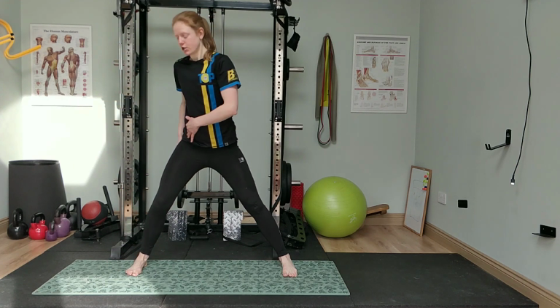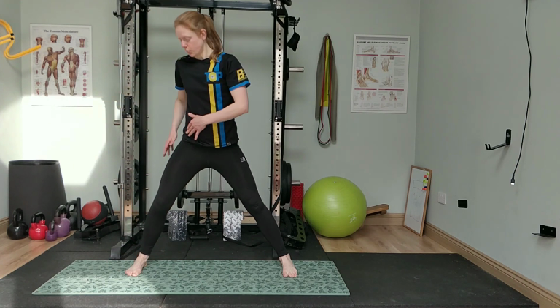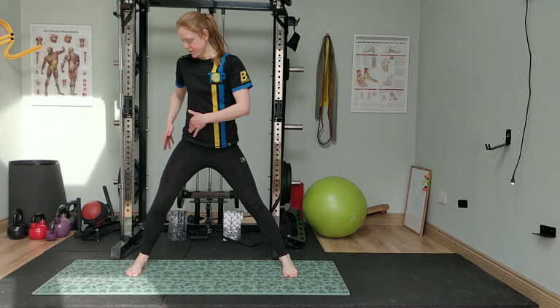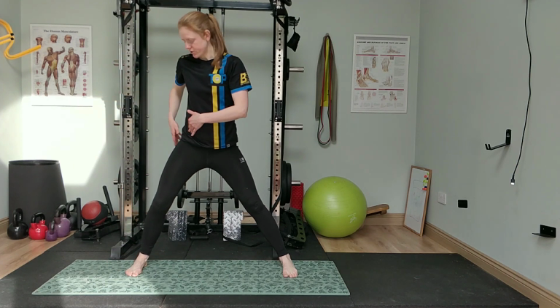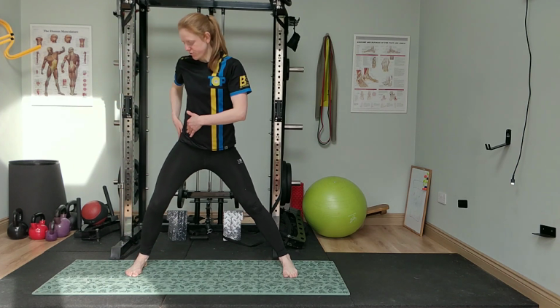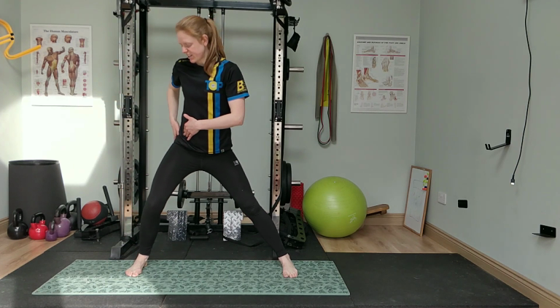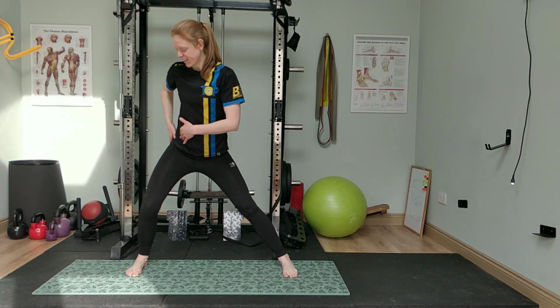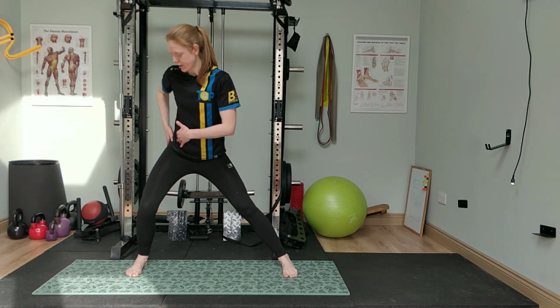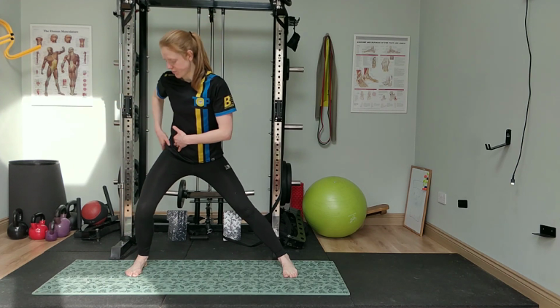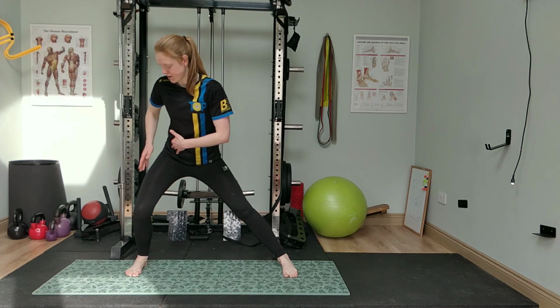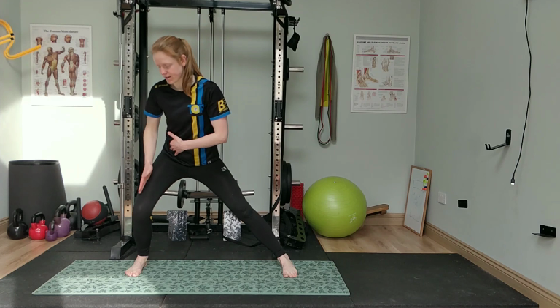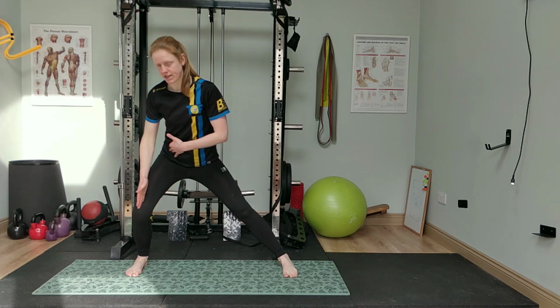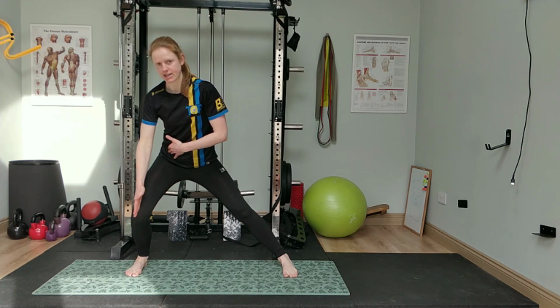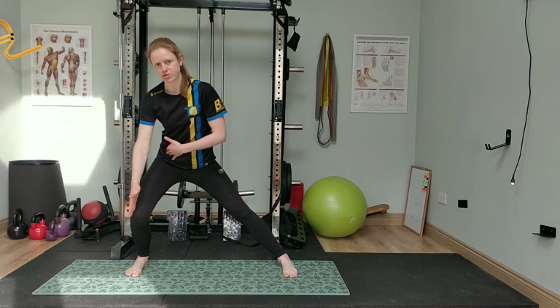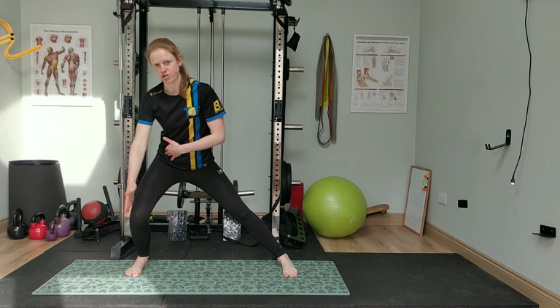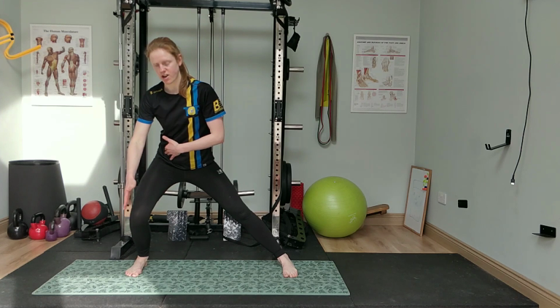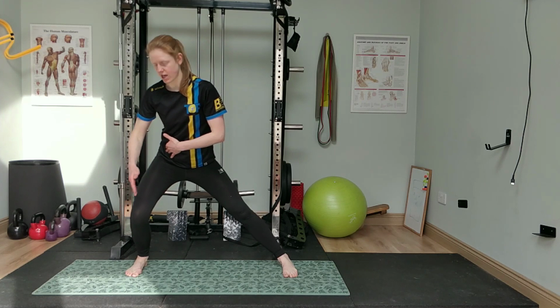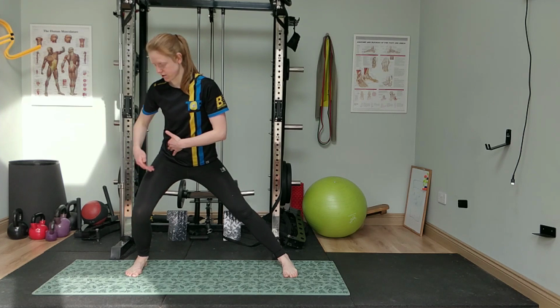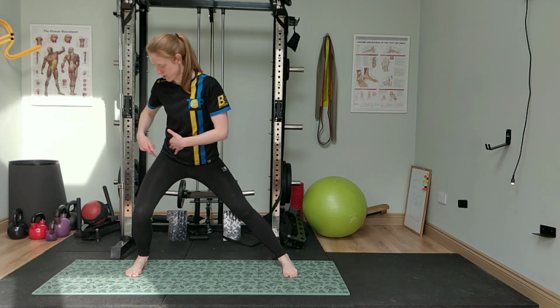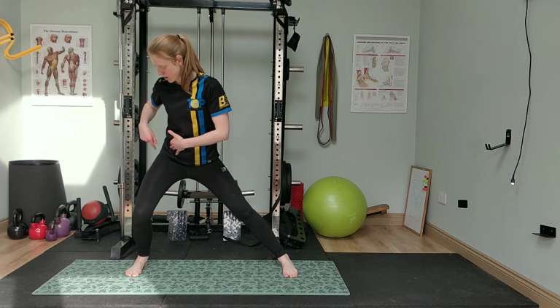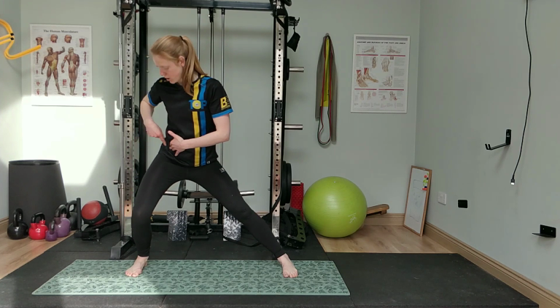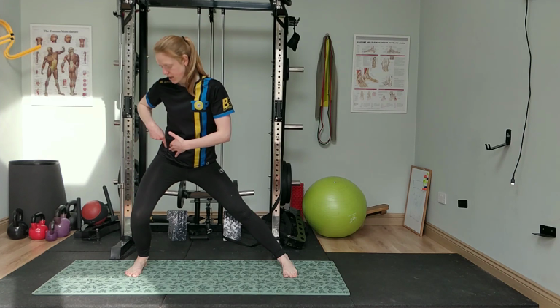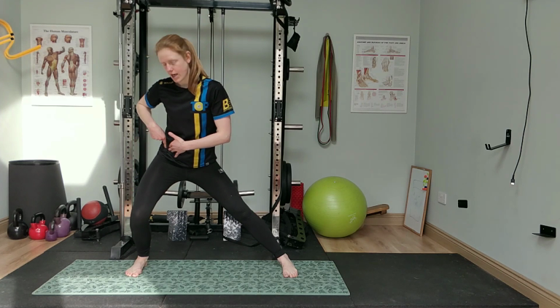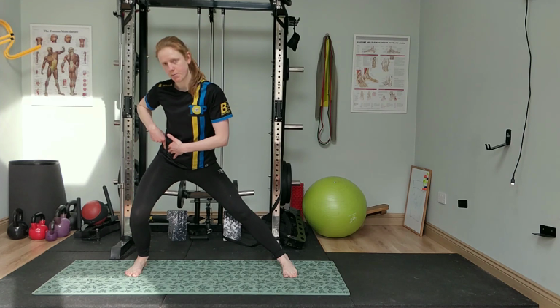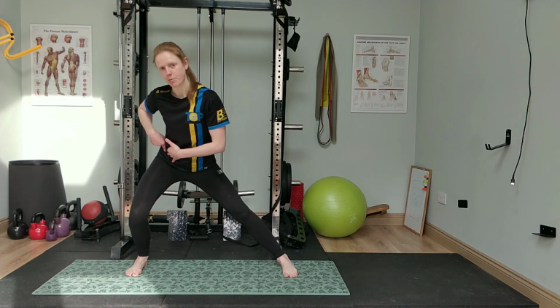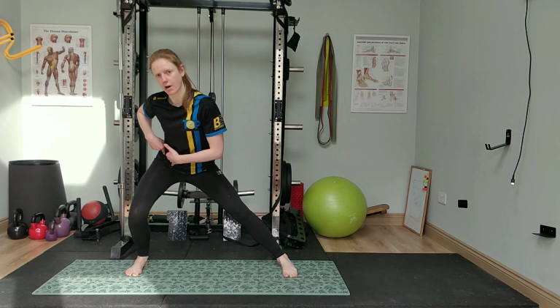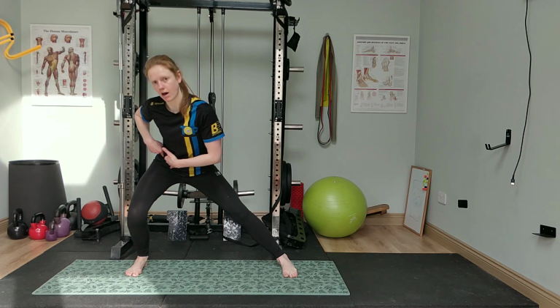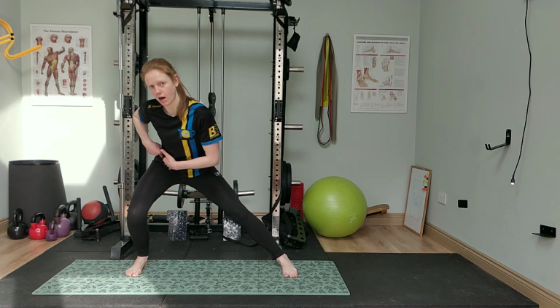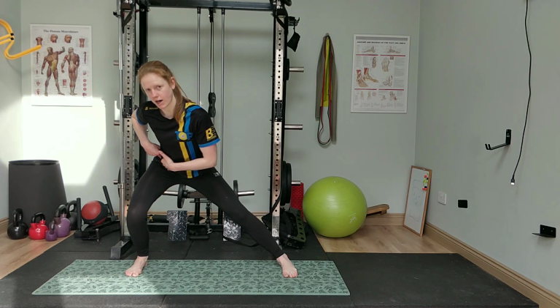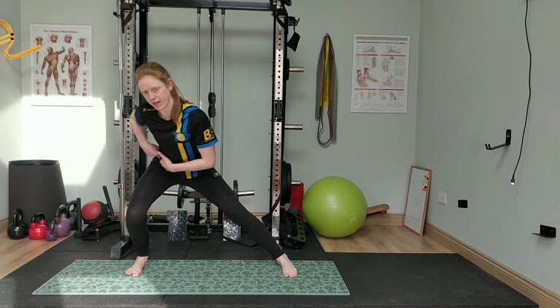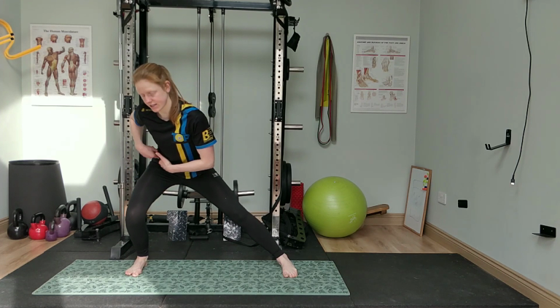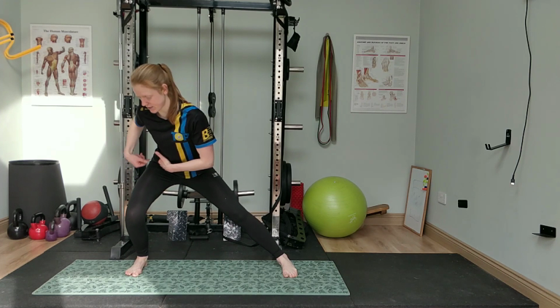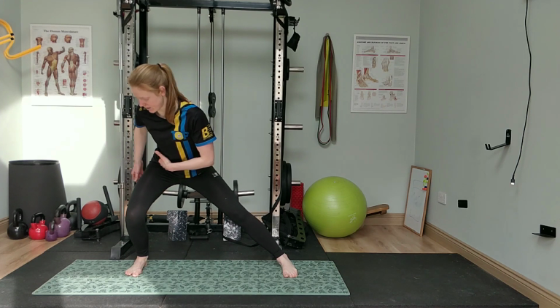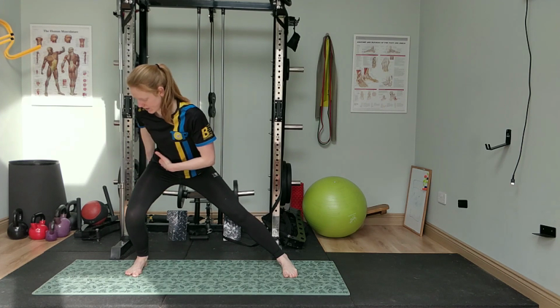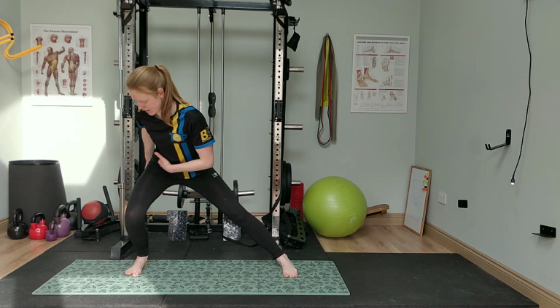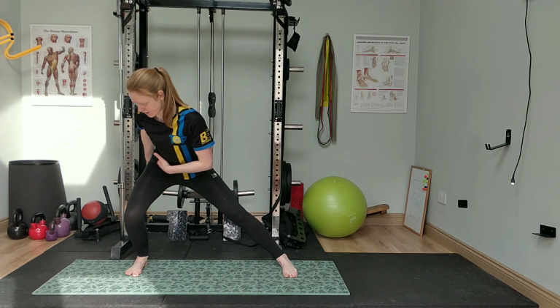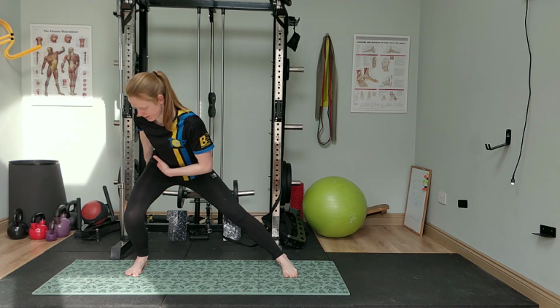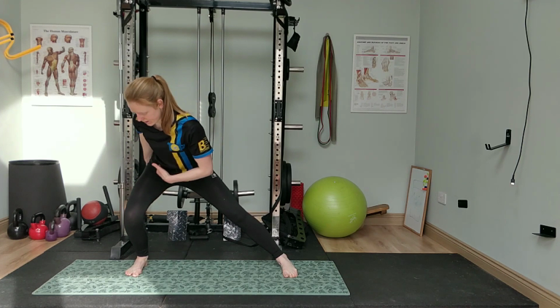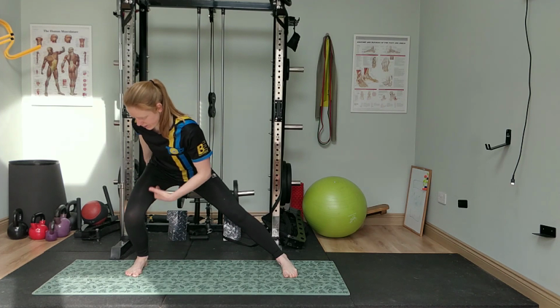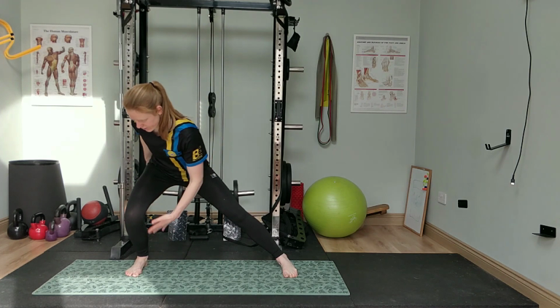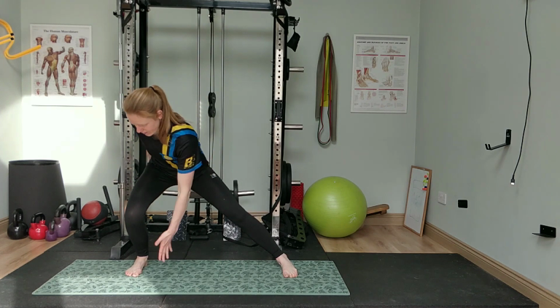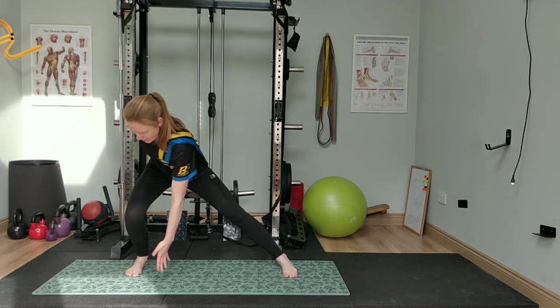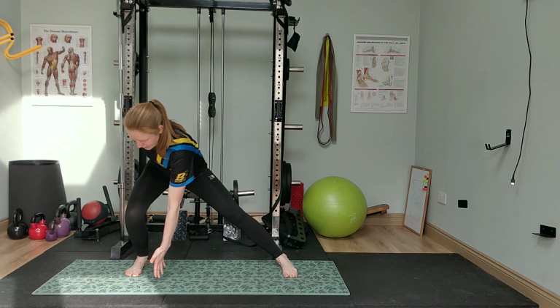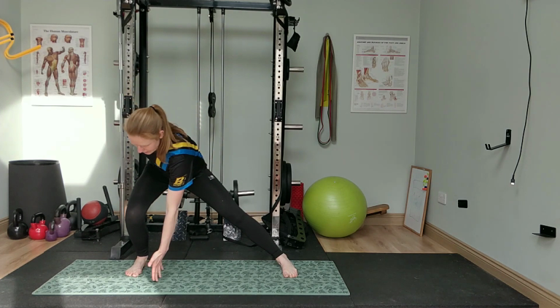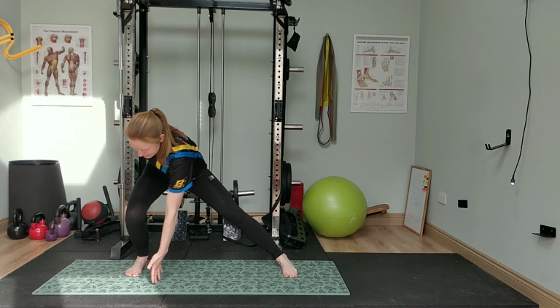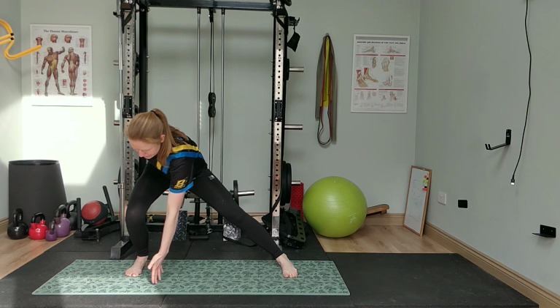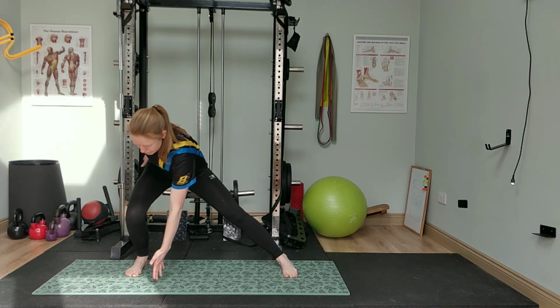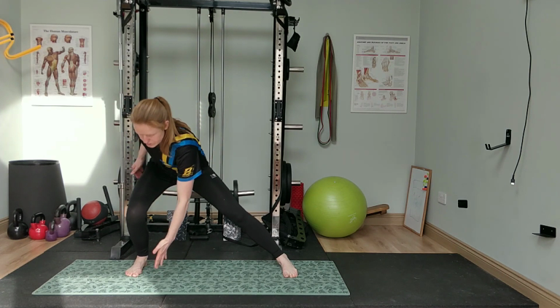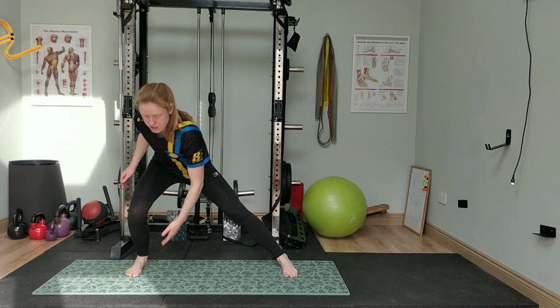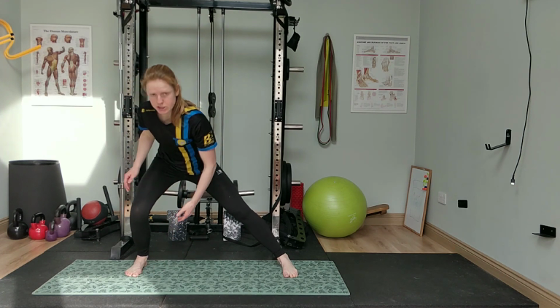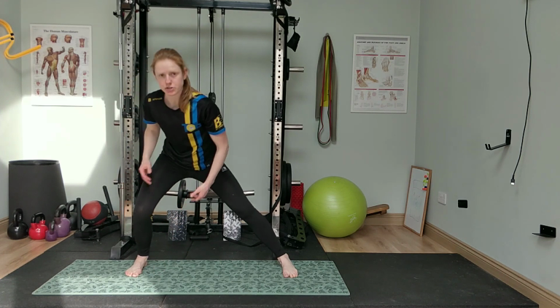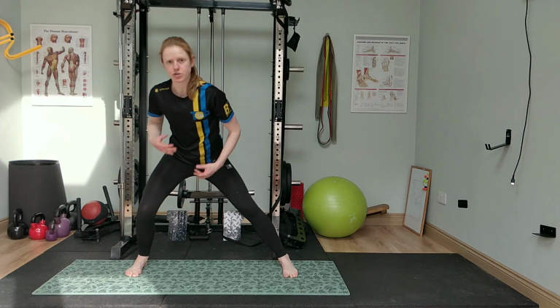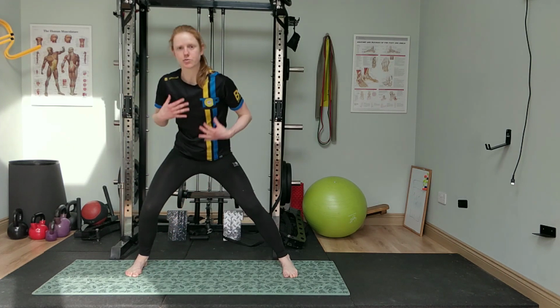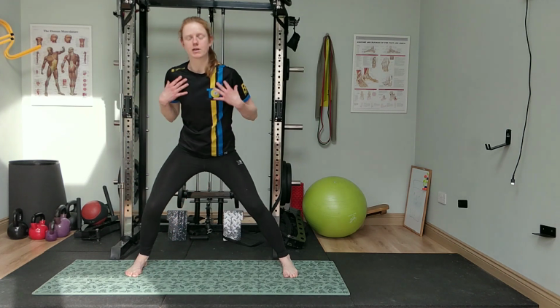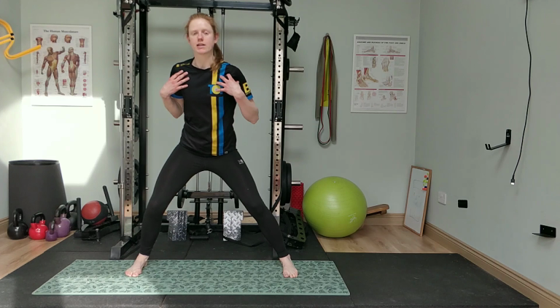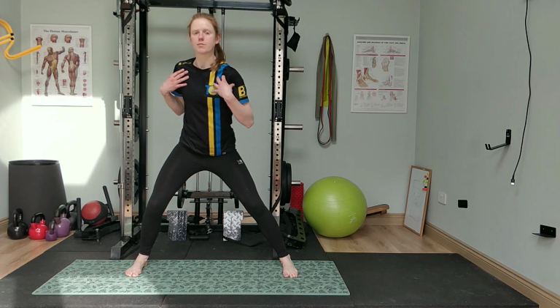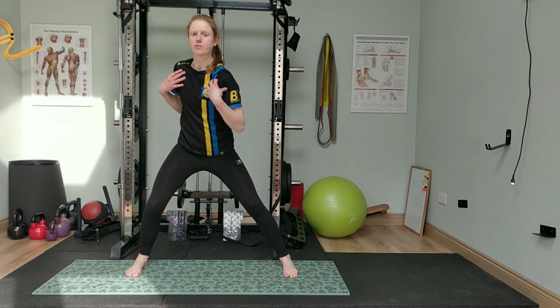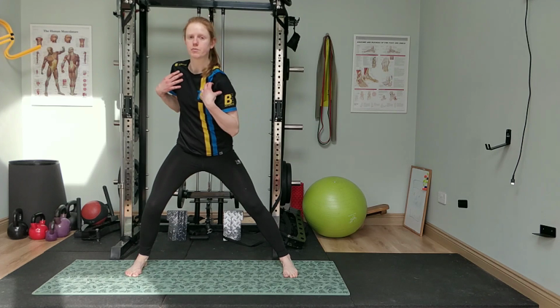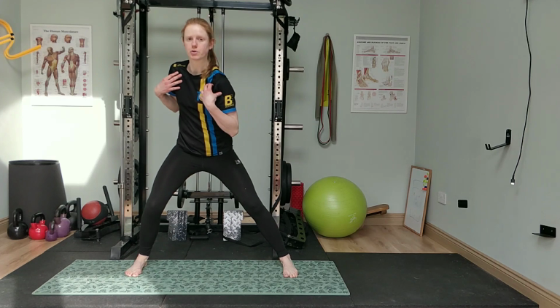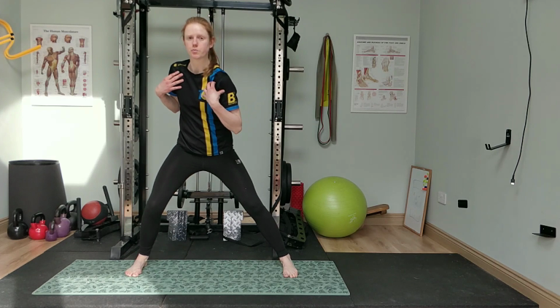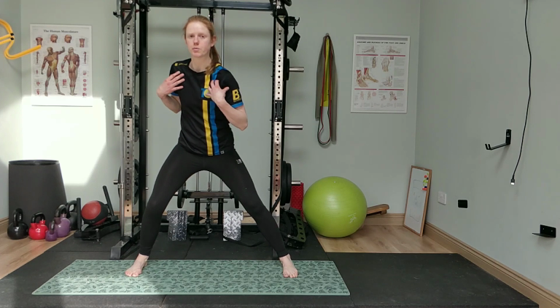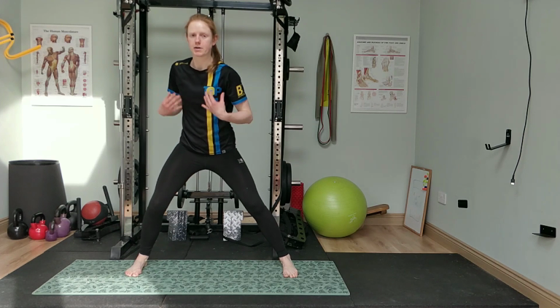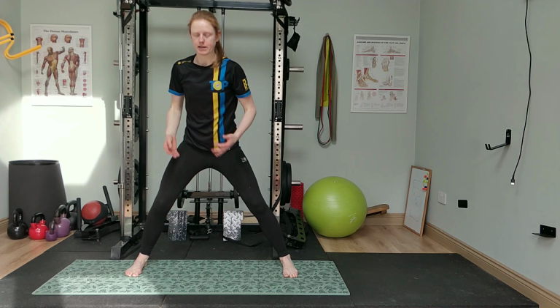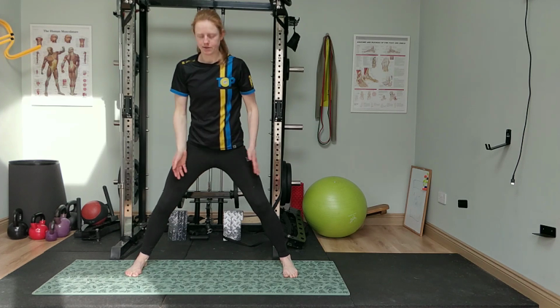You want to really keep the knee straight, hip behind the heel, and then the rotation is just coming a little bit from the upper body.